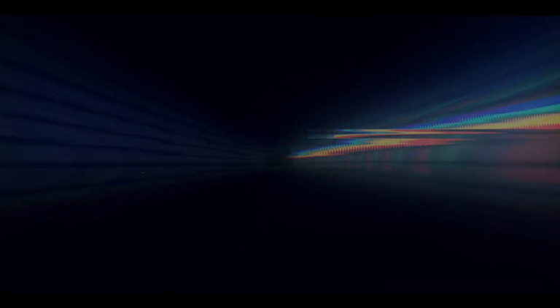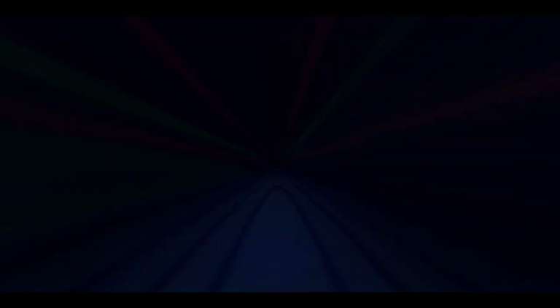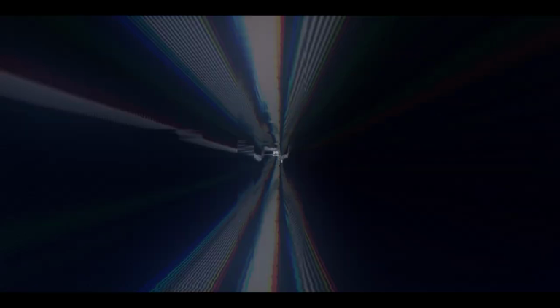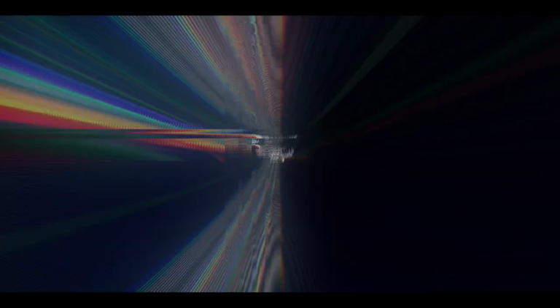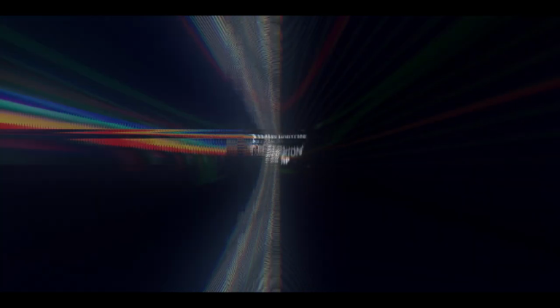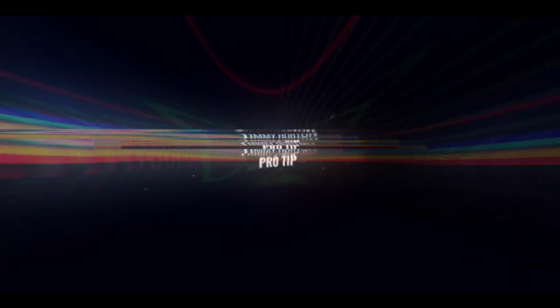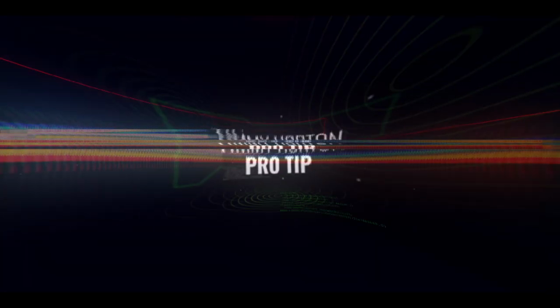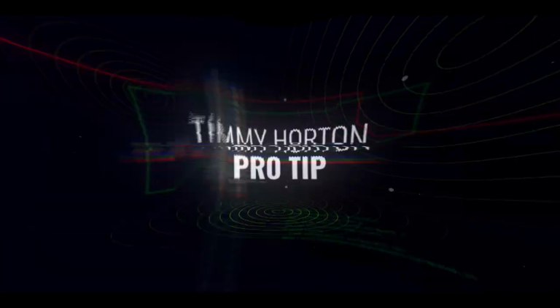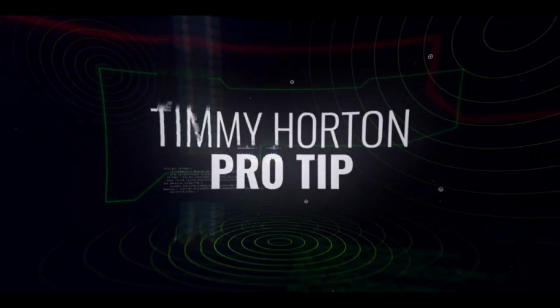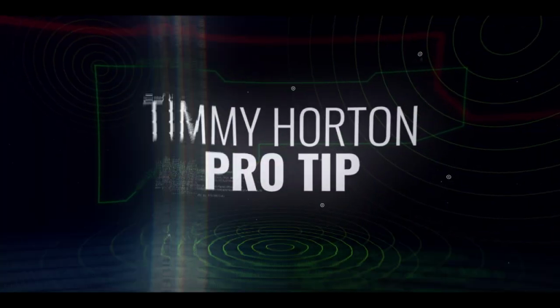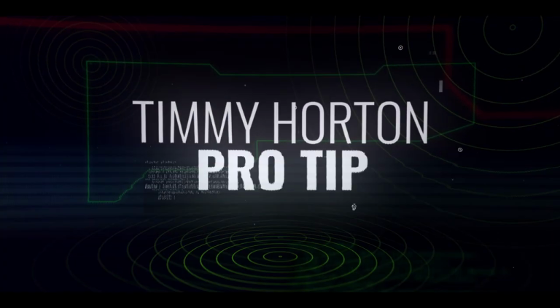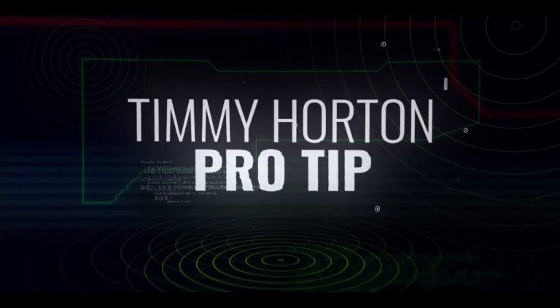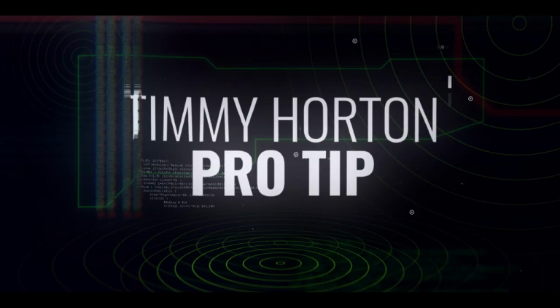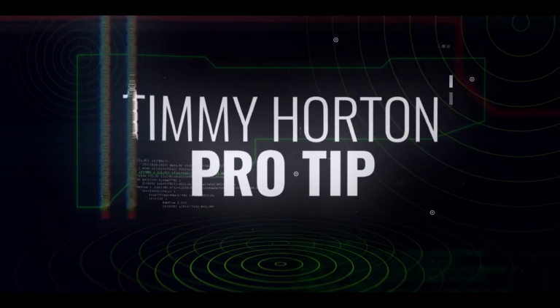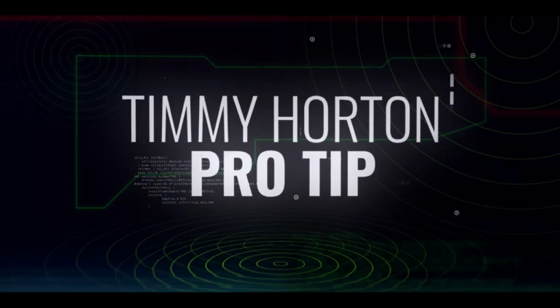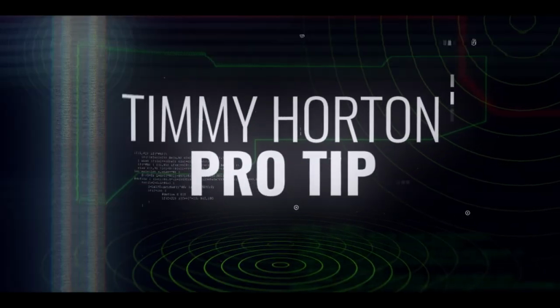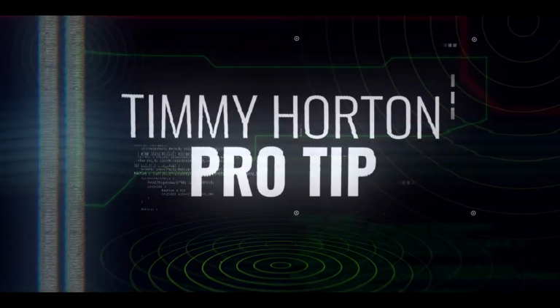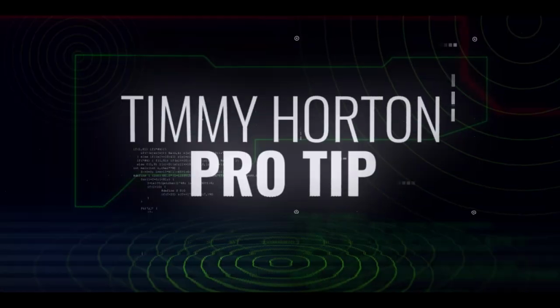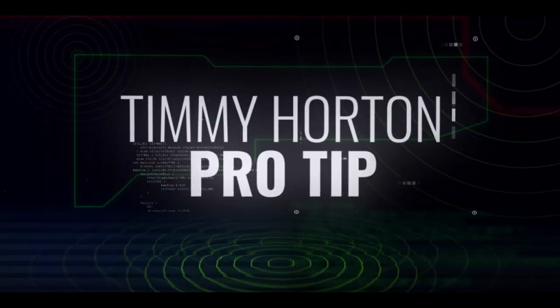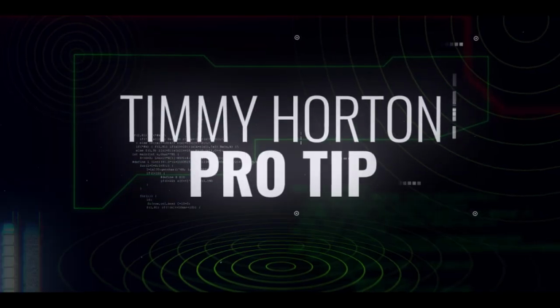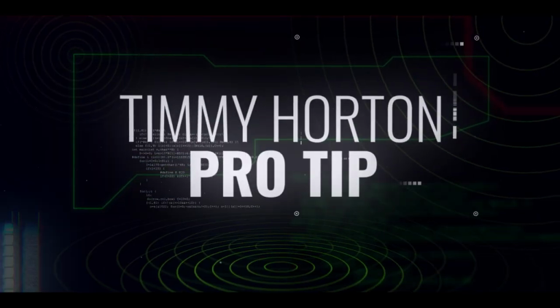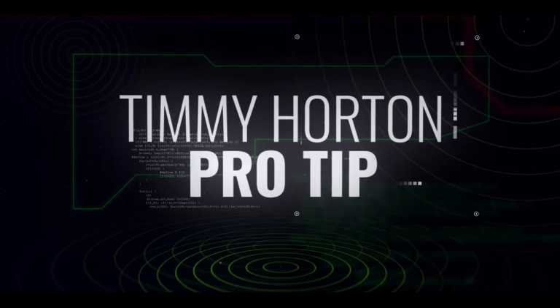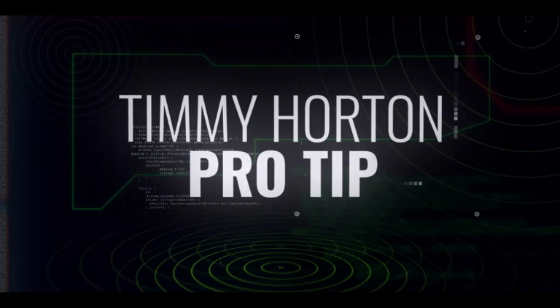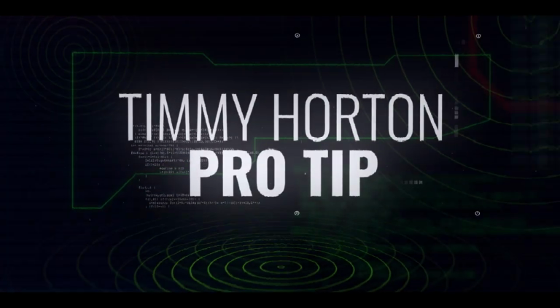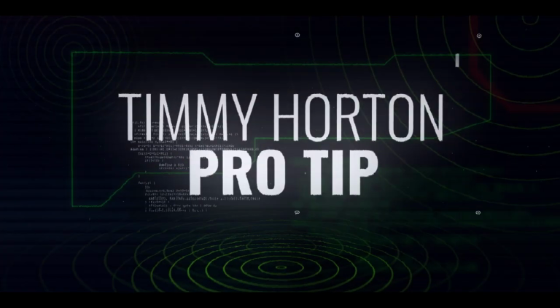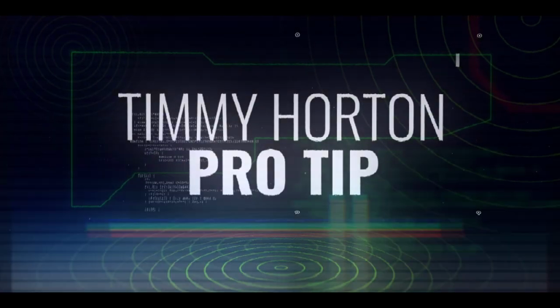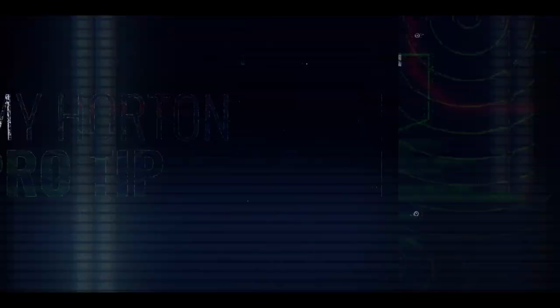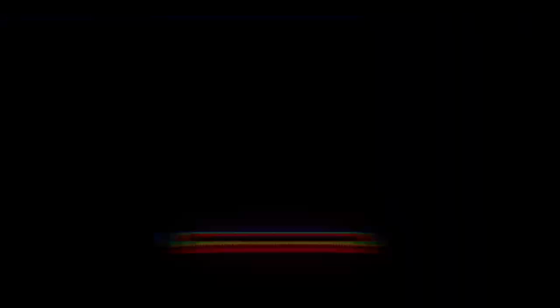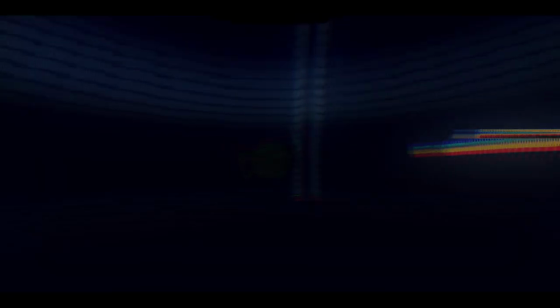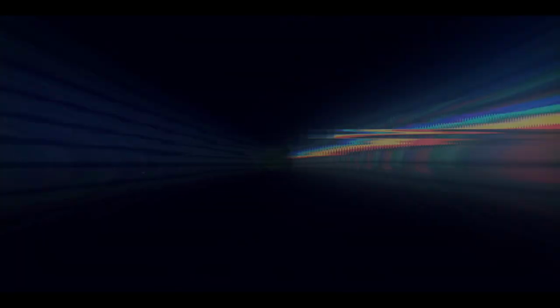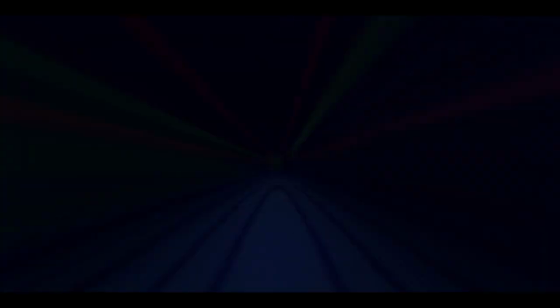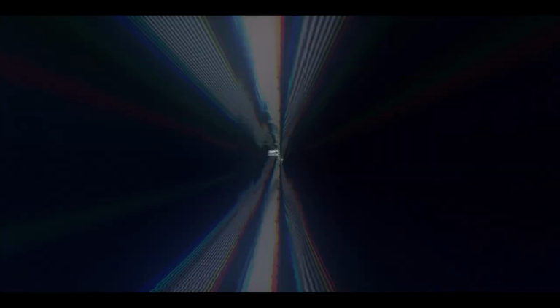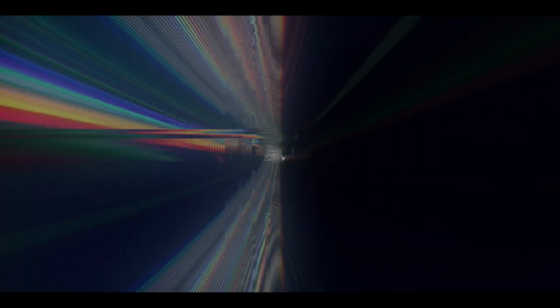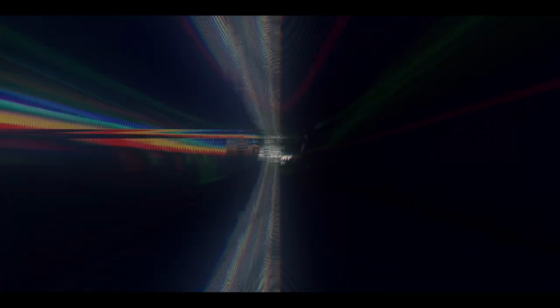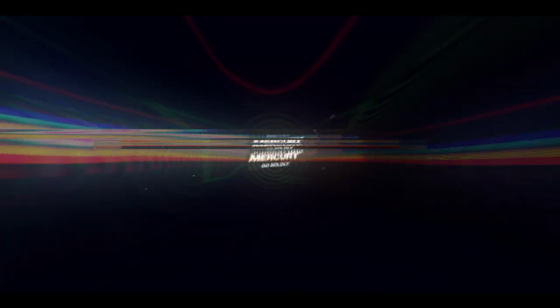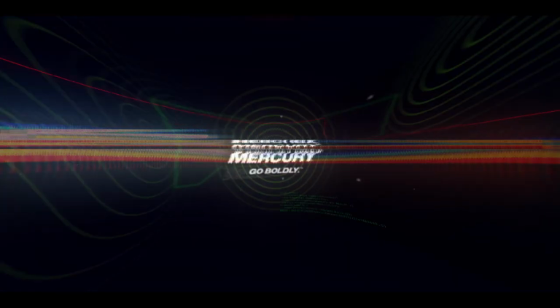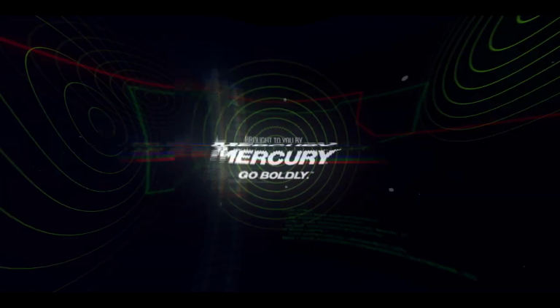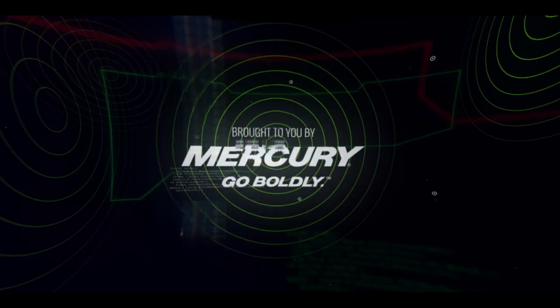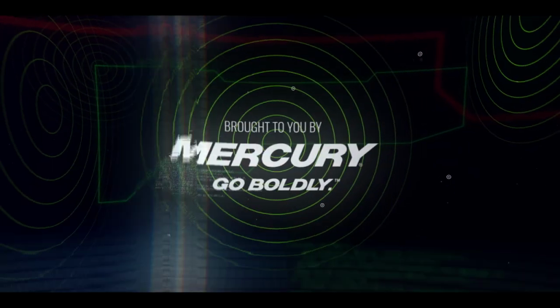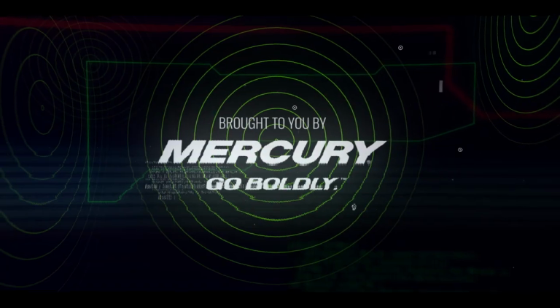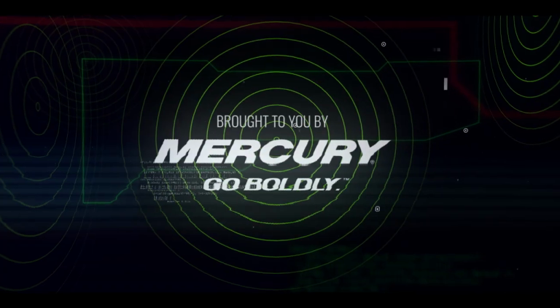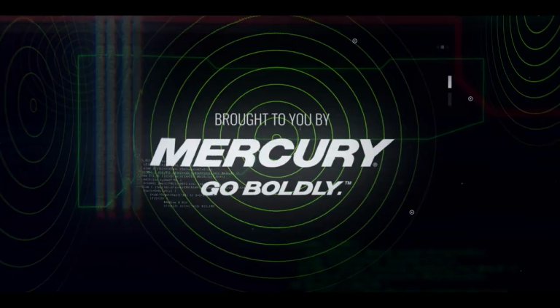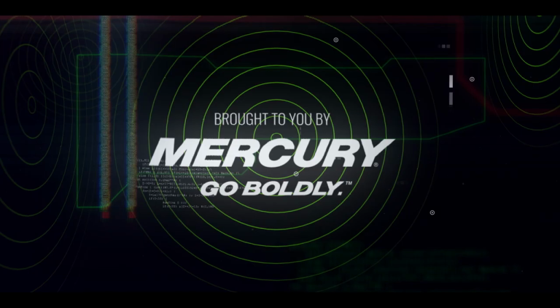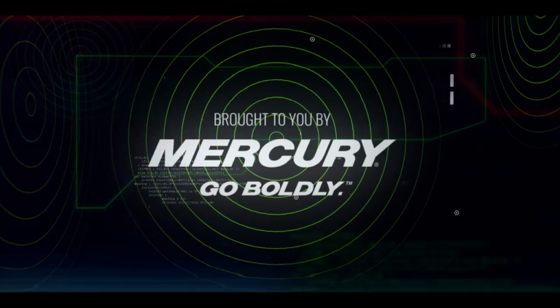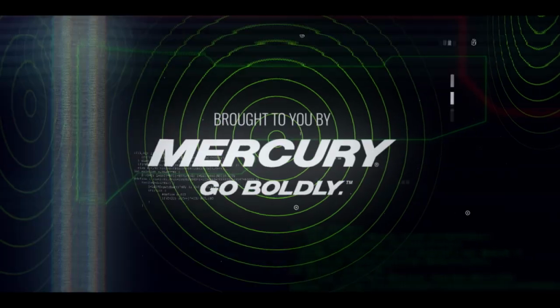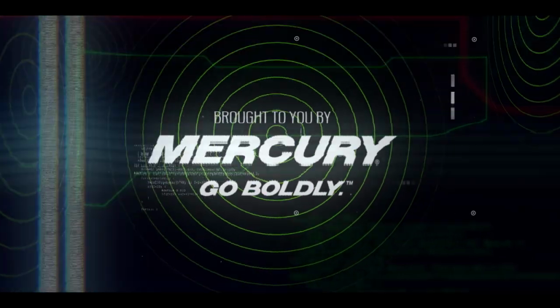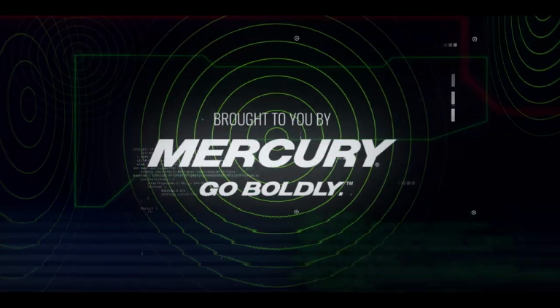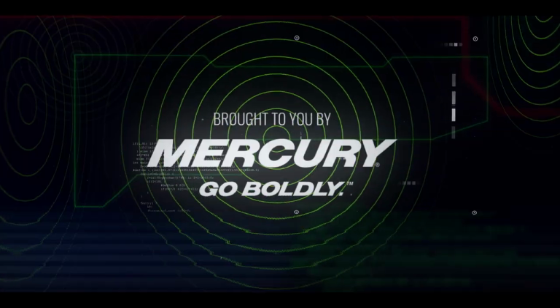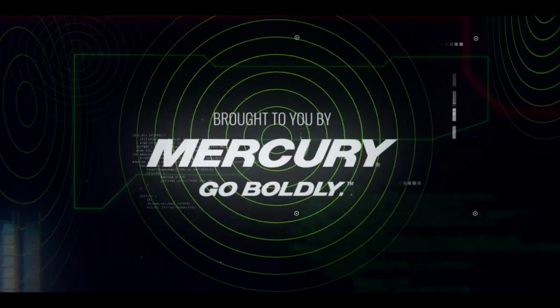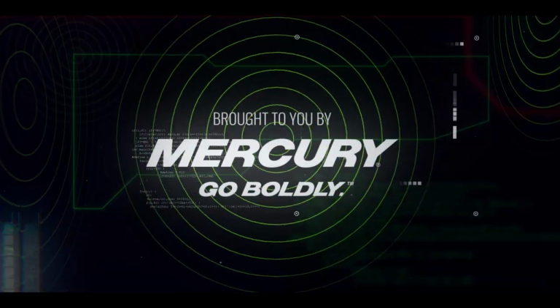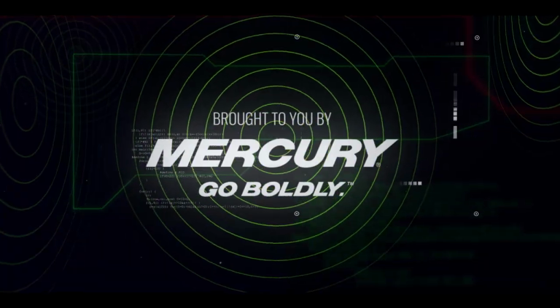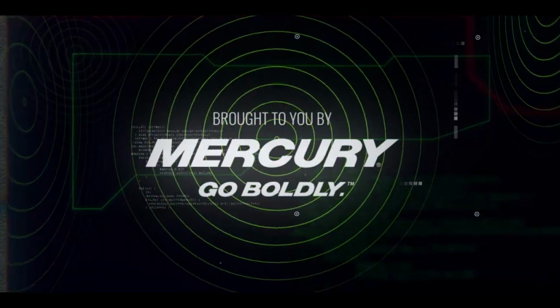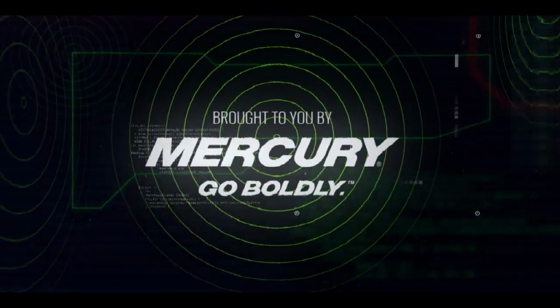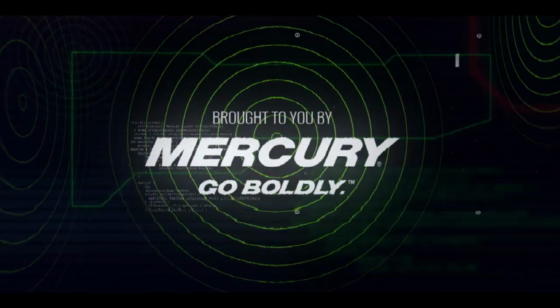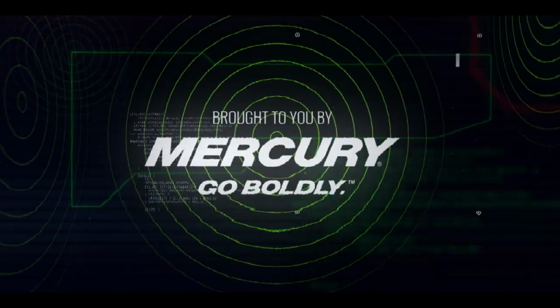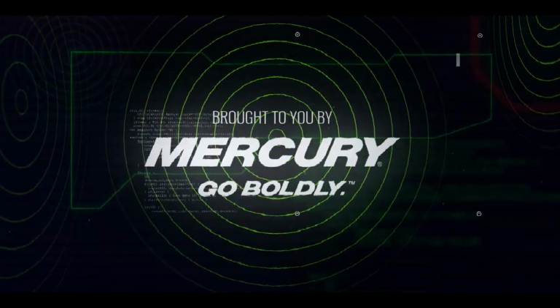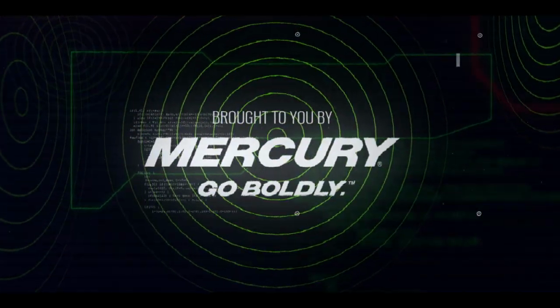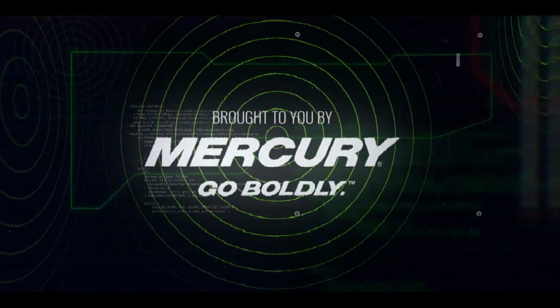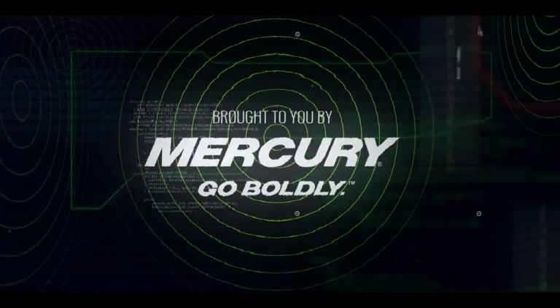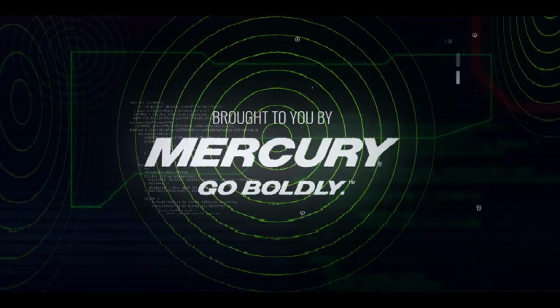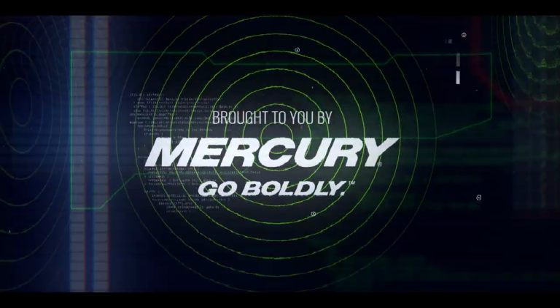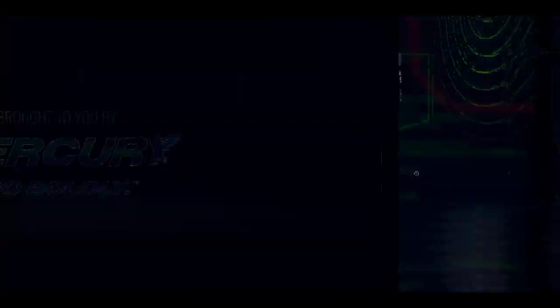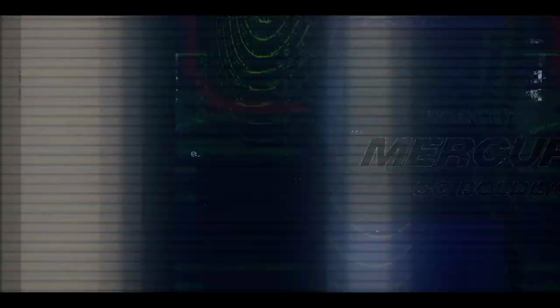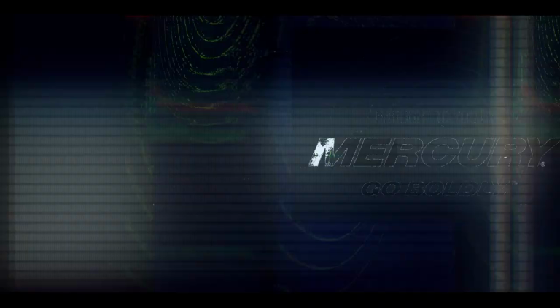Hey guys, MLF Pro Tim Horton here. I want to show you guys some tips on tying the blood knot. What is the blood knot?